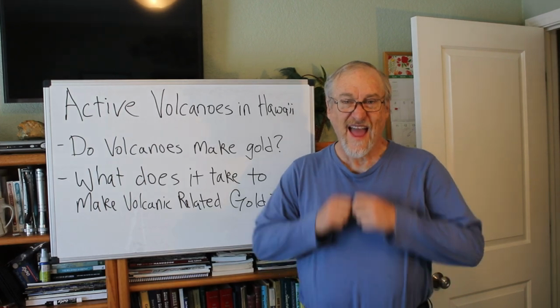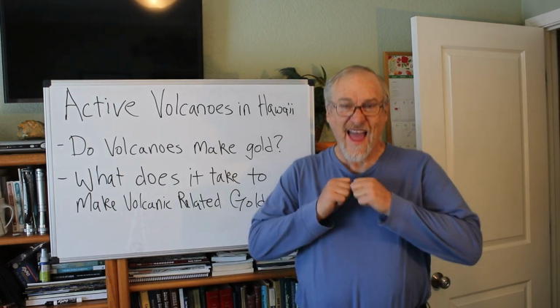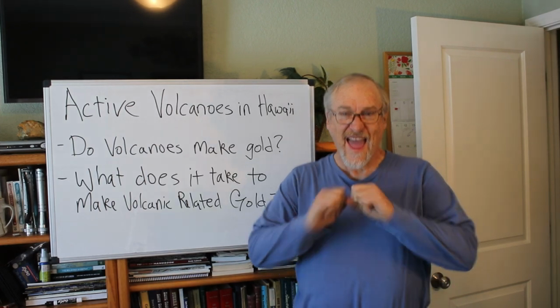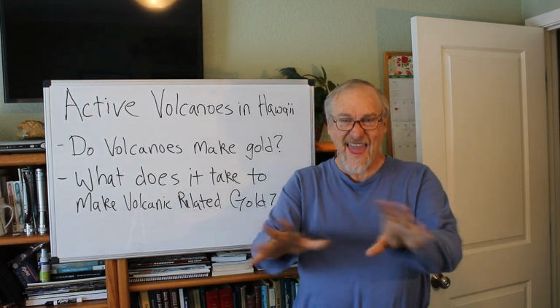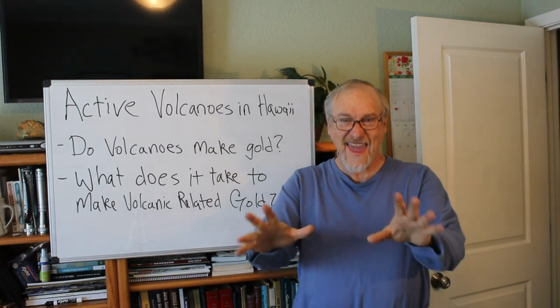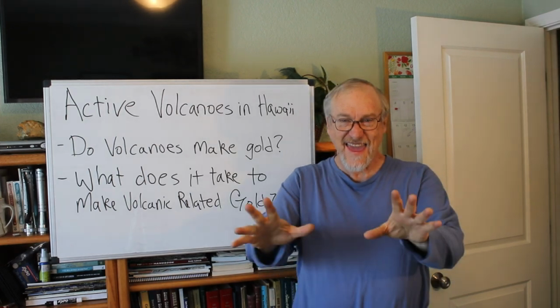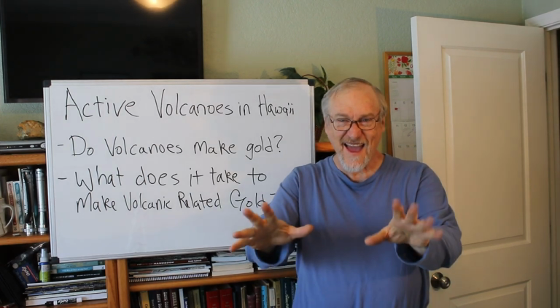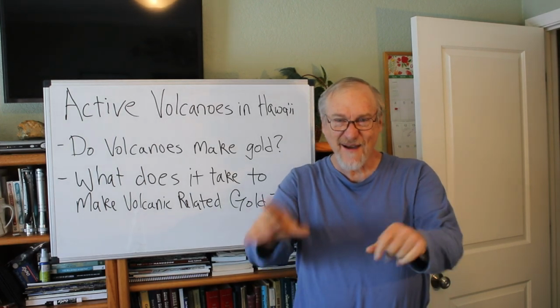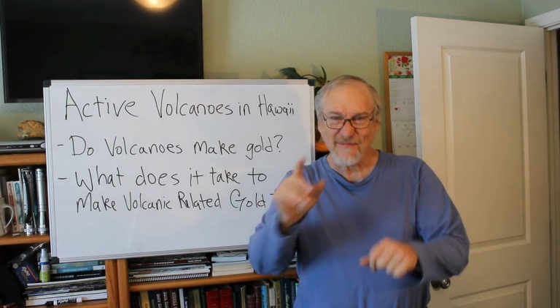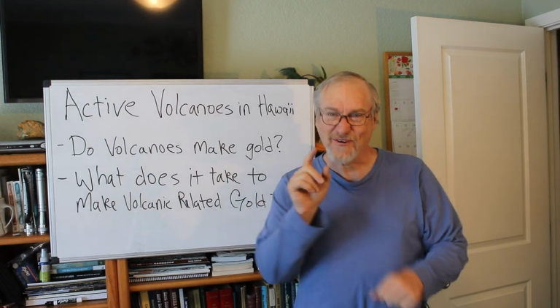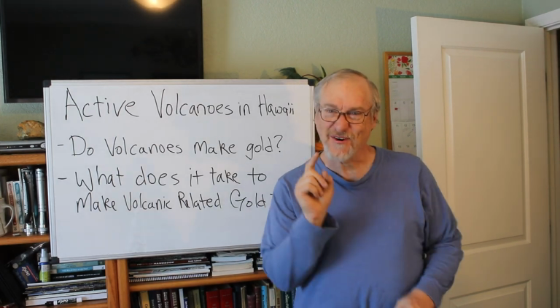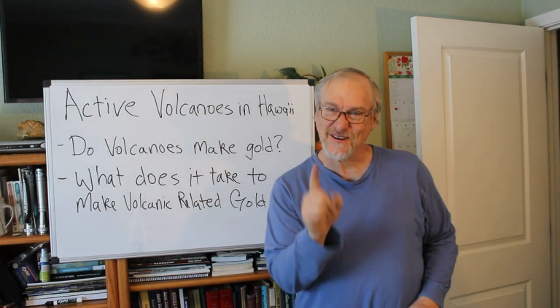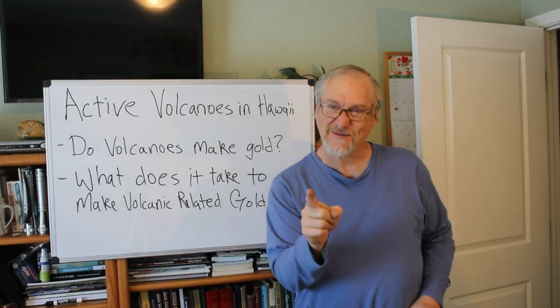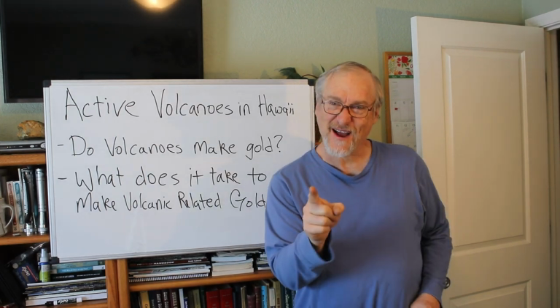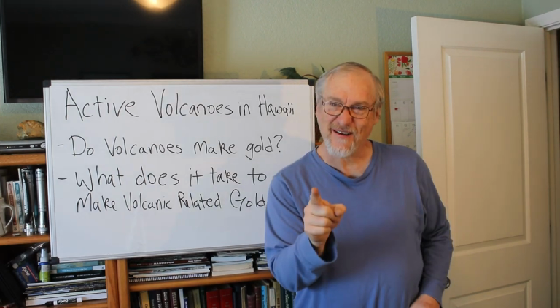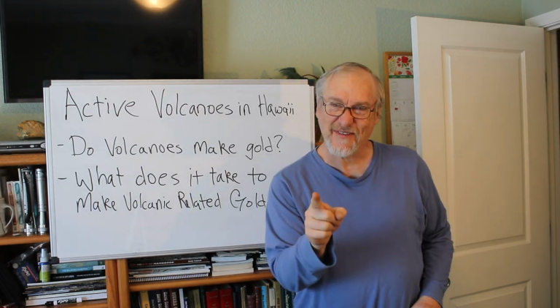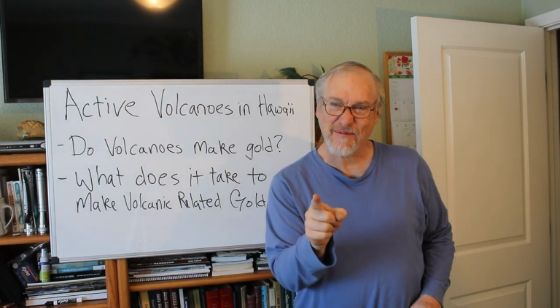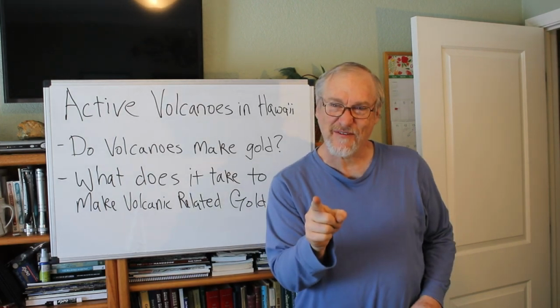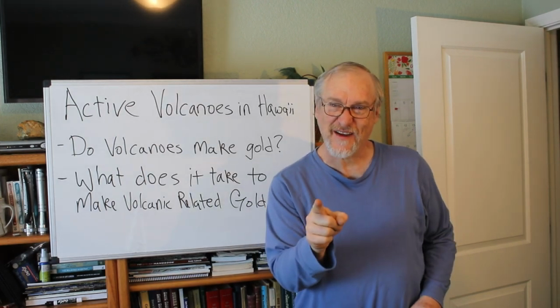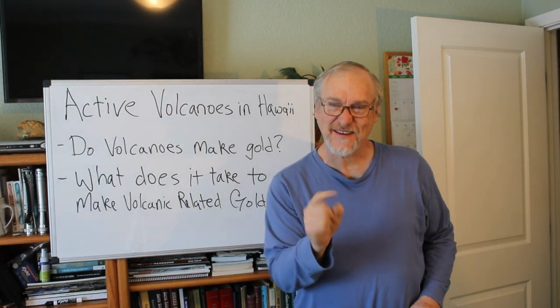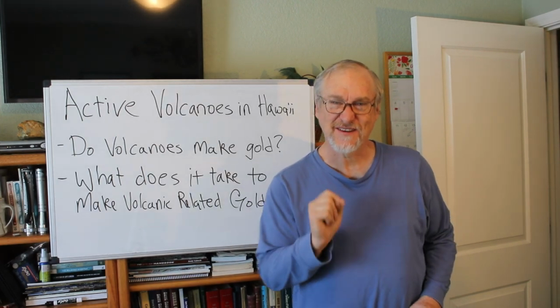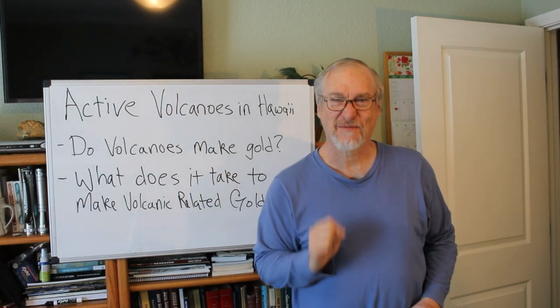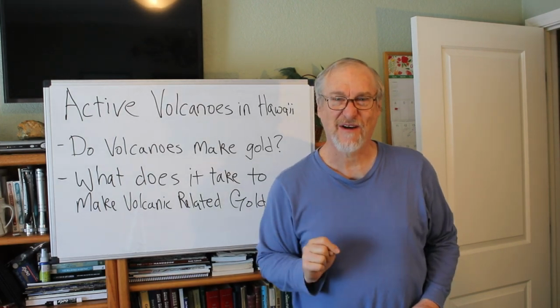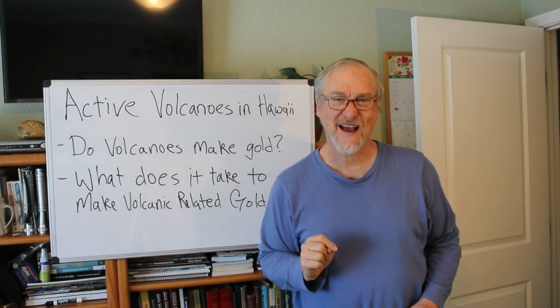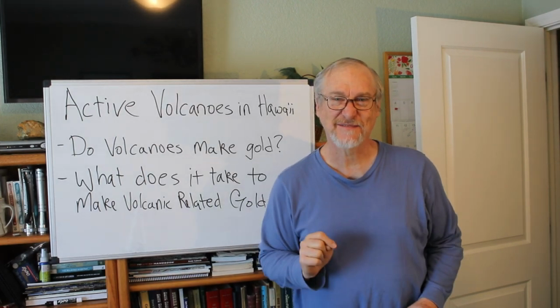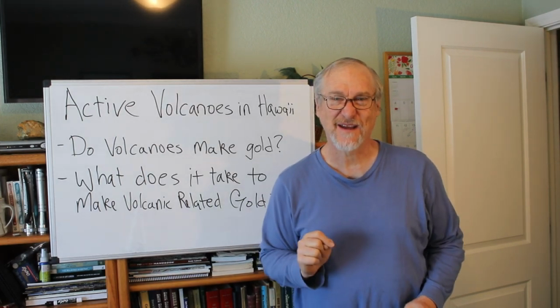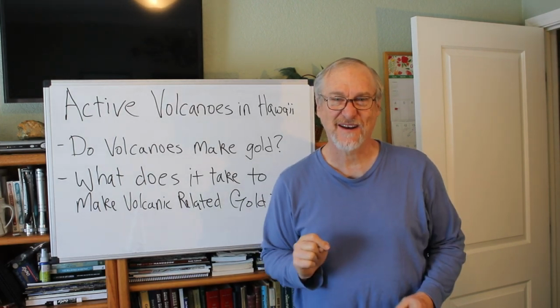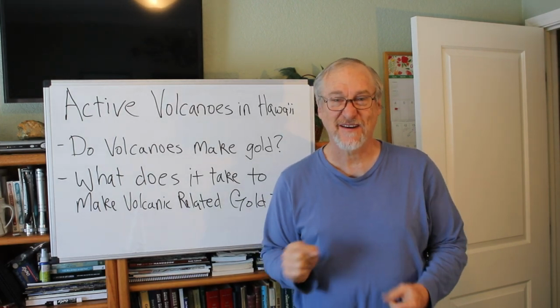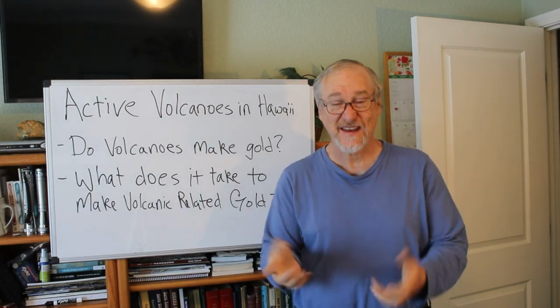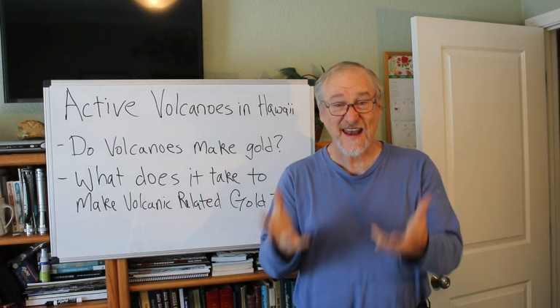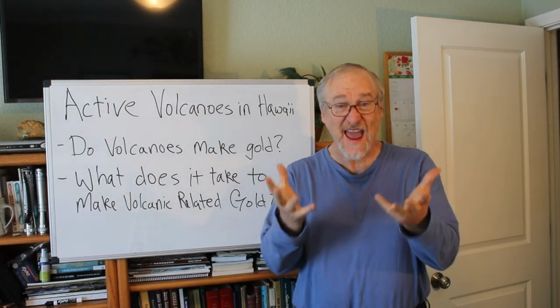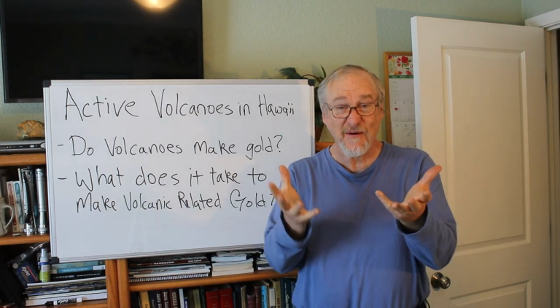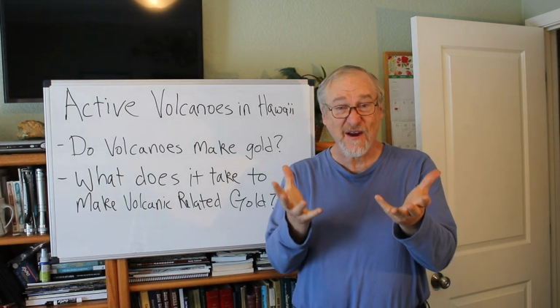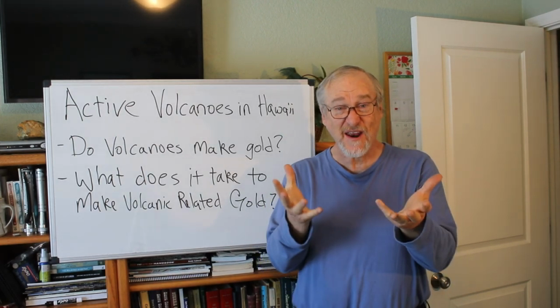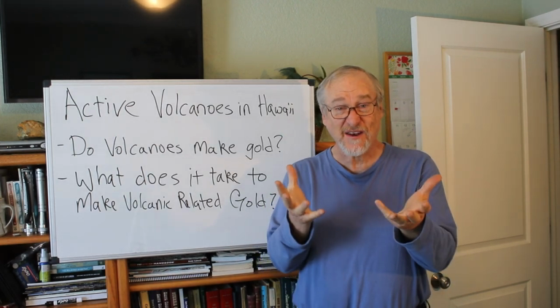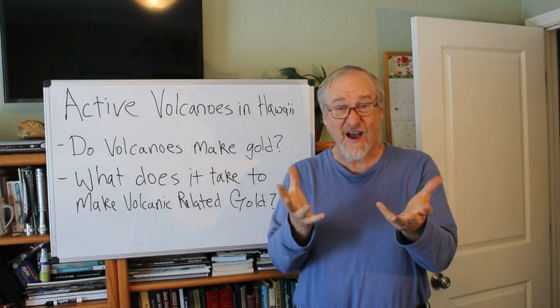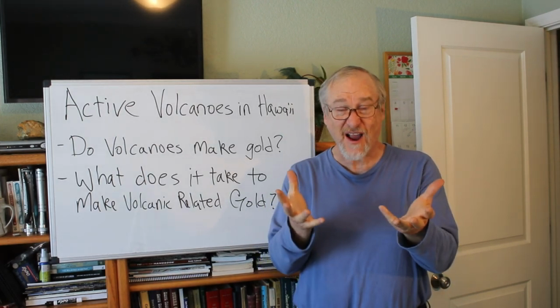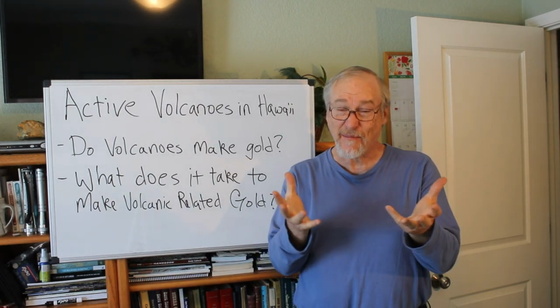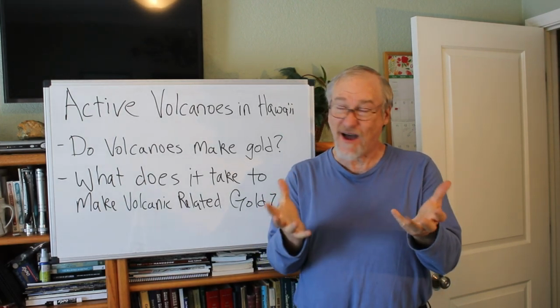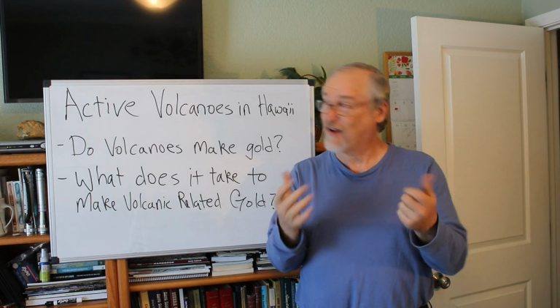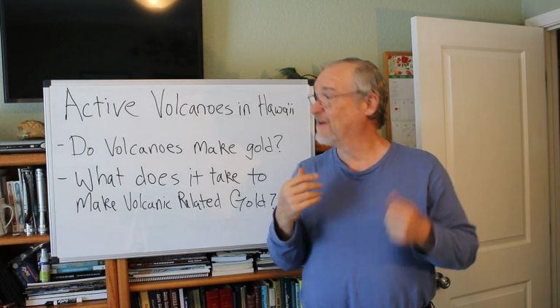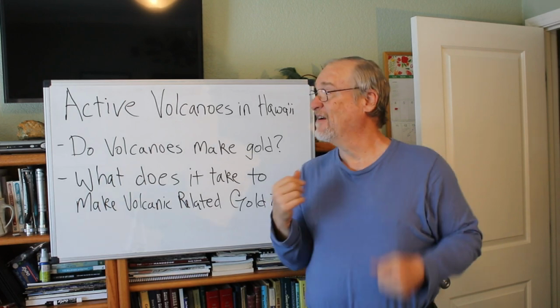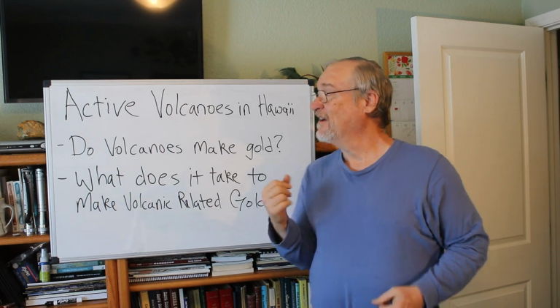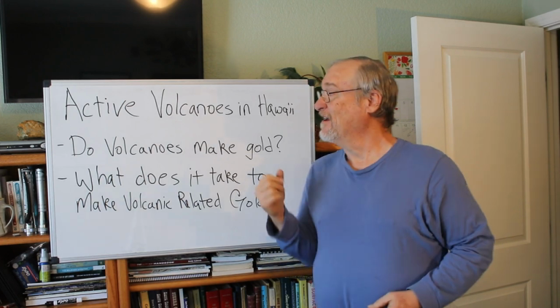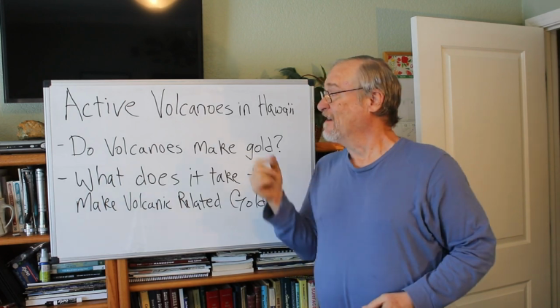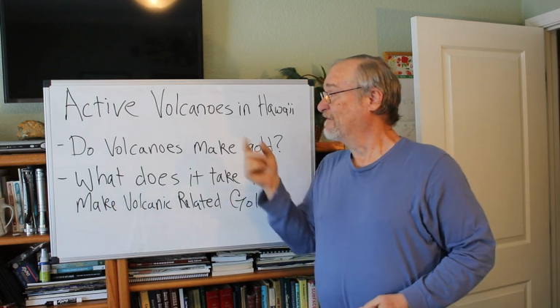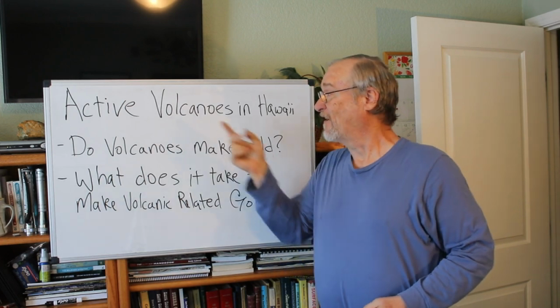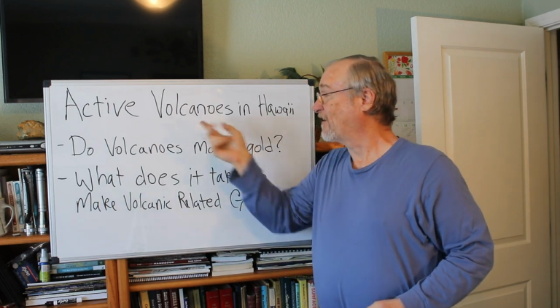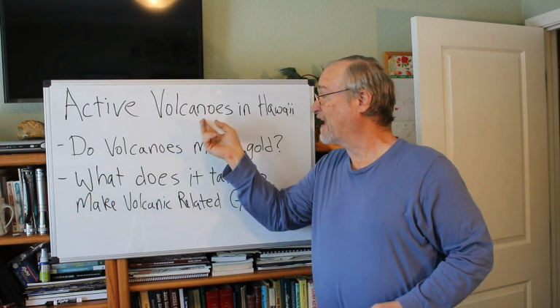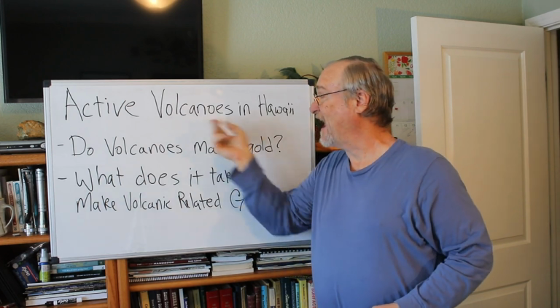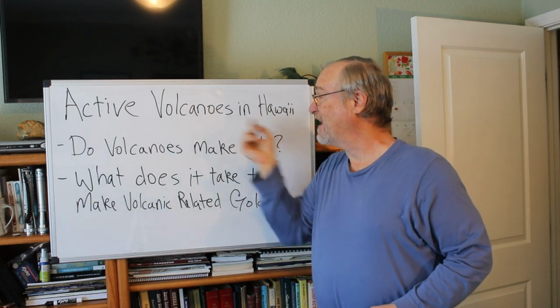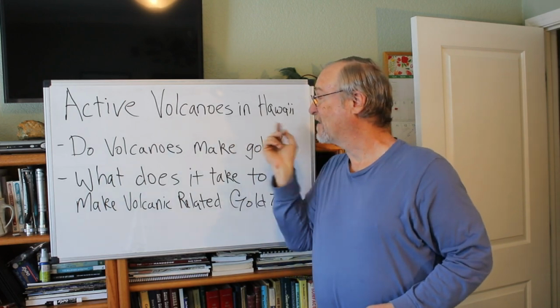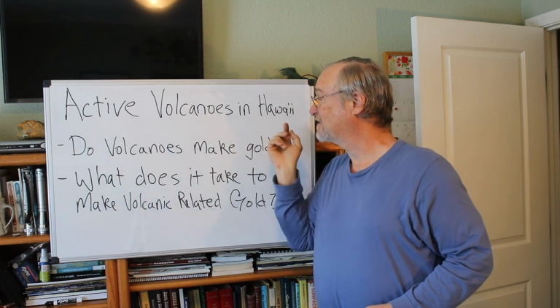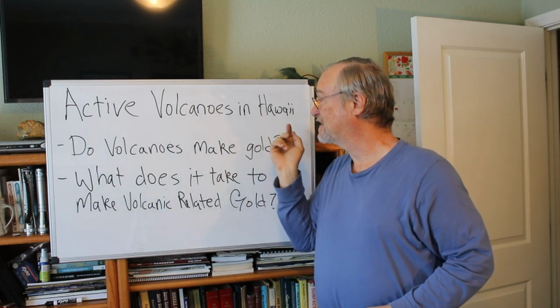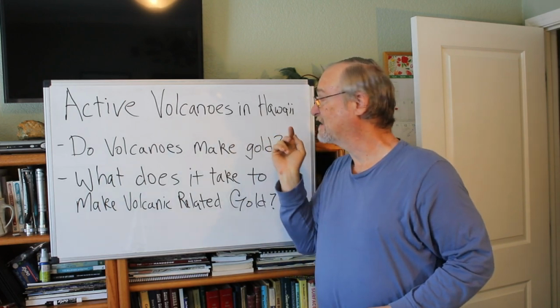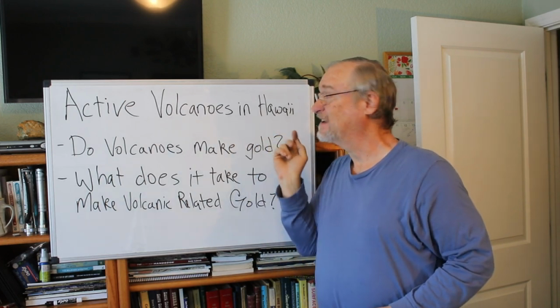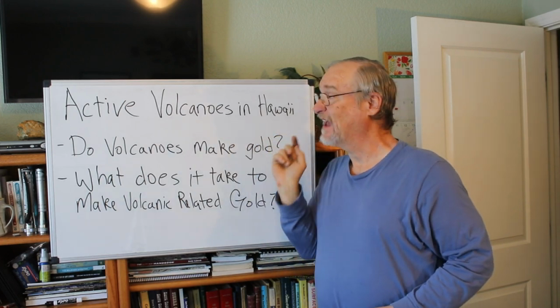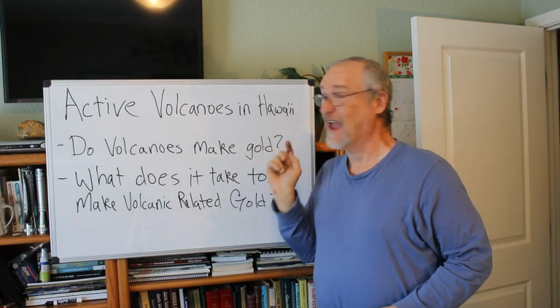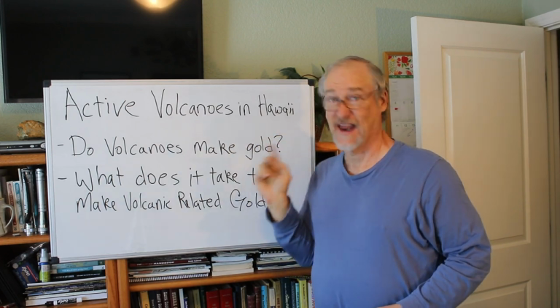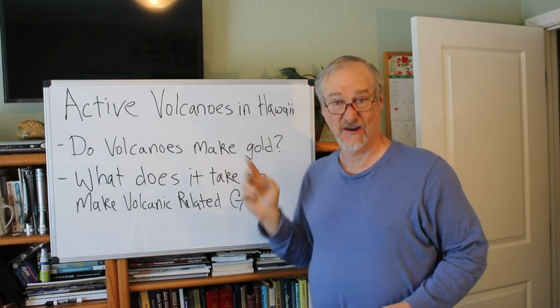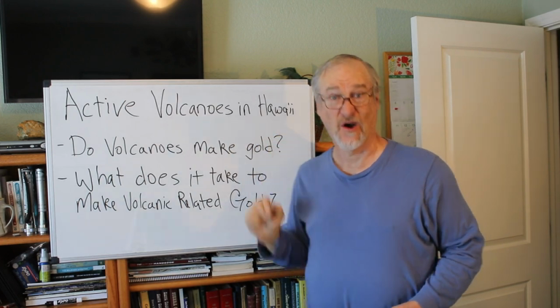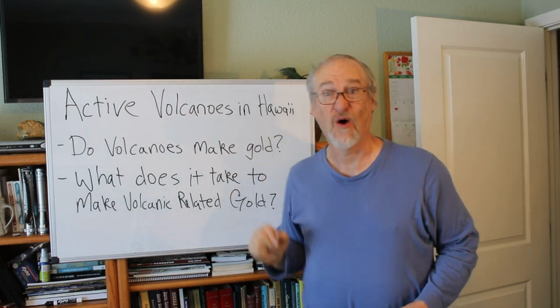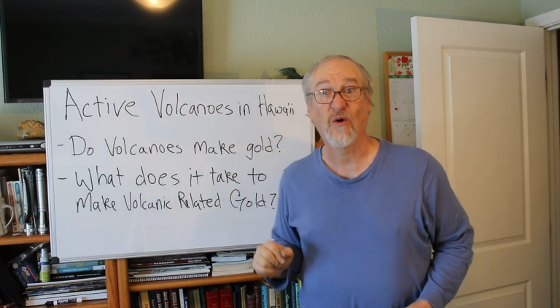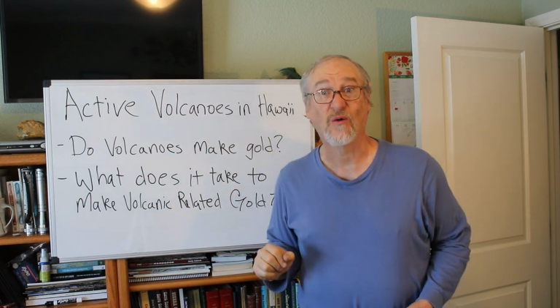Hey, I'm Chris Roth, the Professional Prospector, and today we're going to talk about volcanoes and gold.